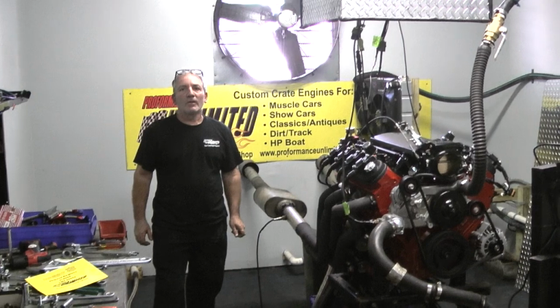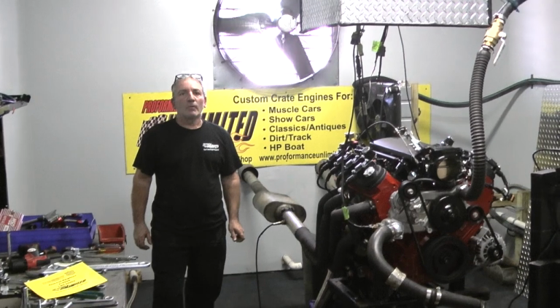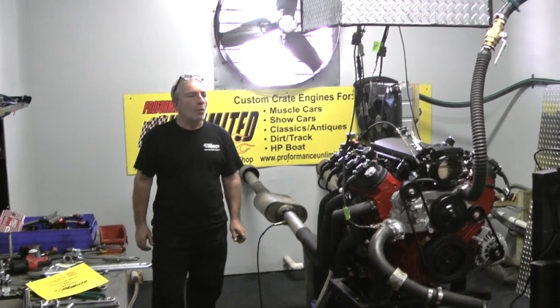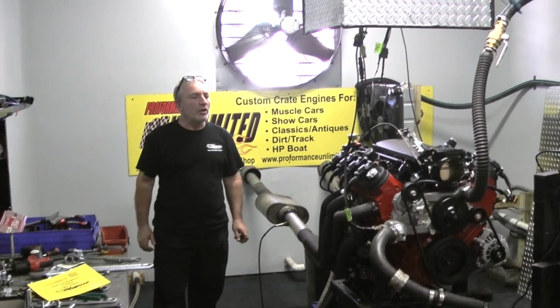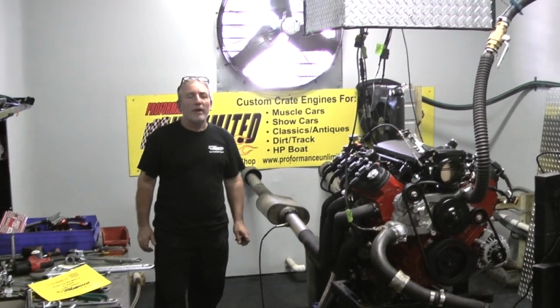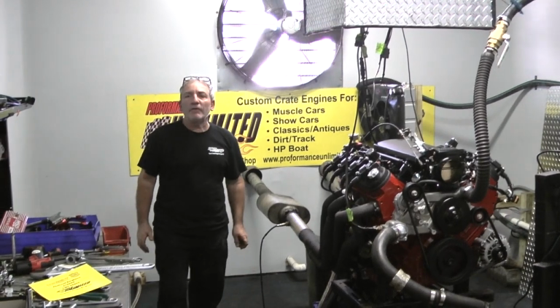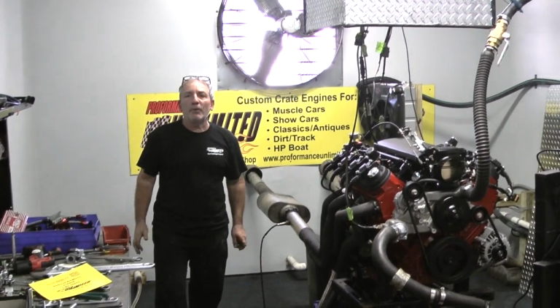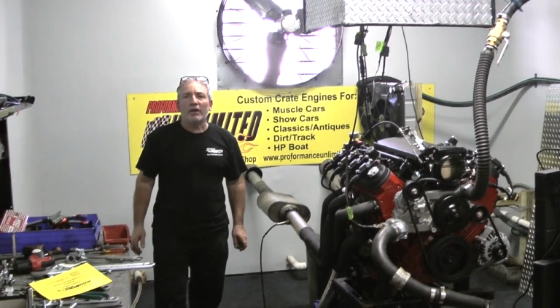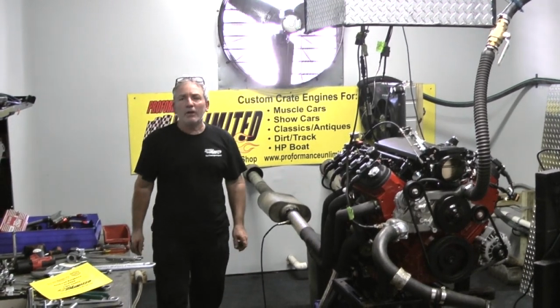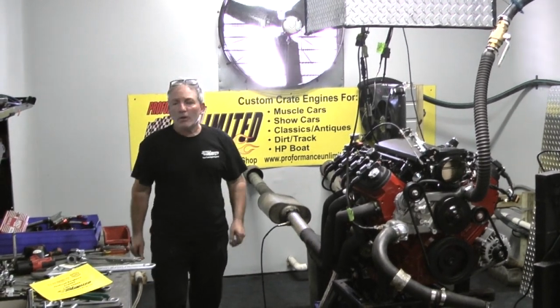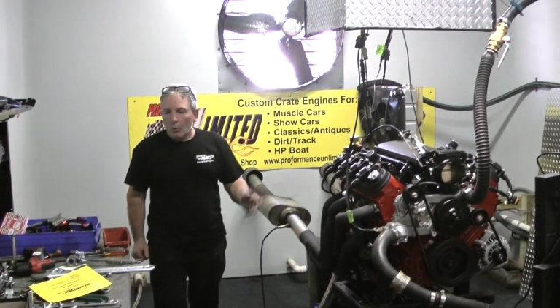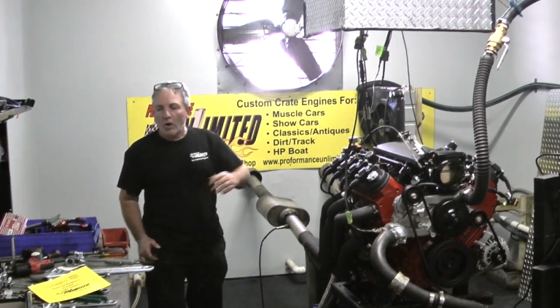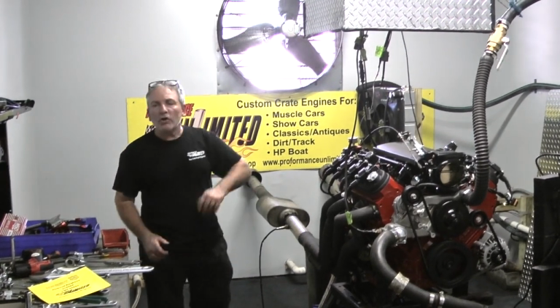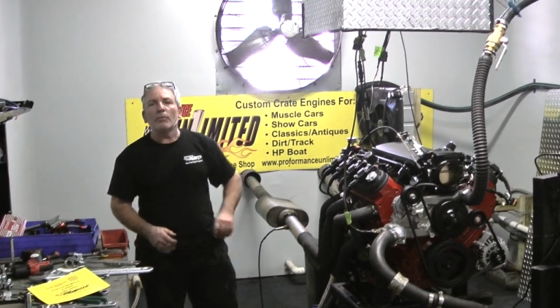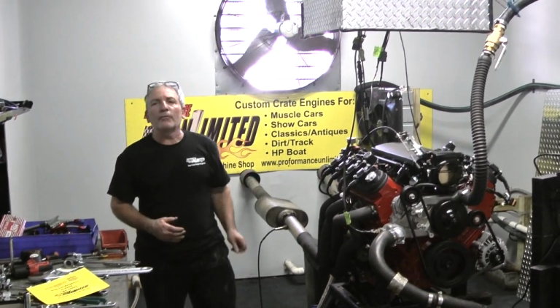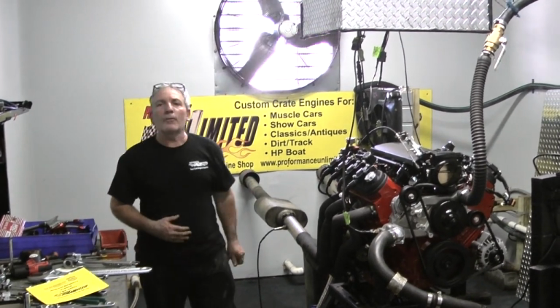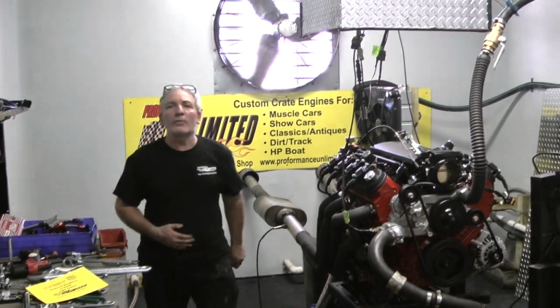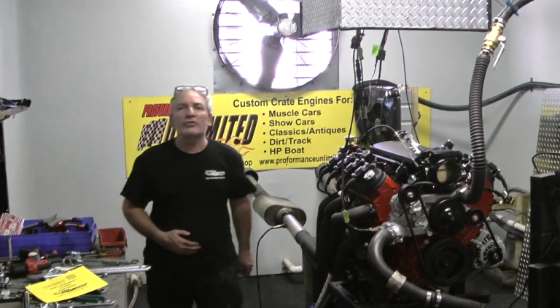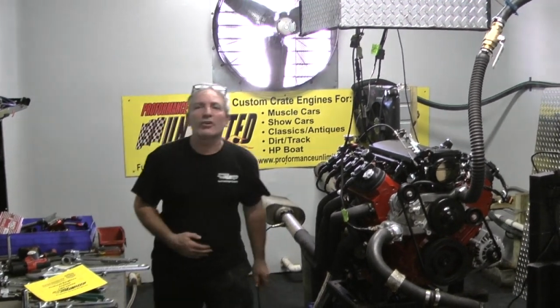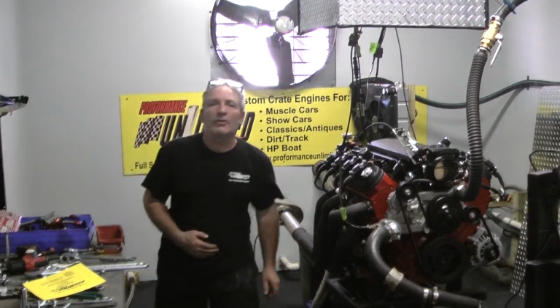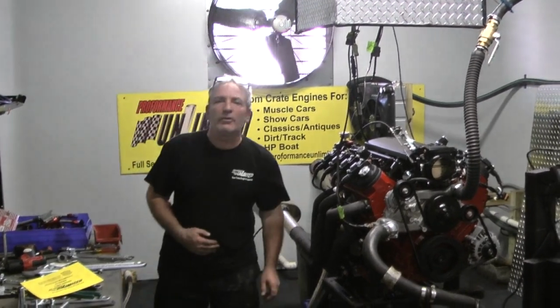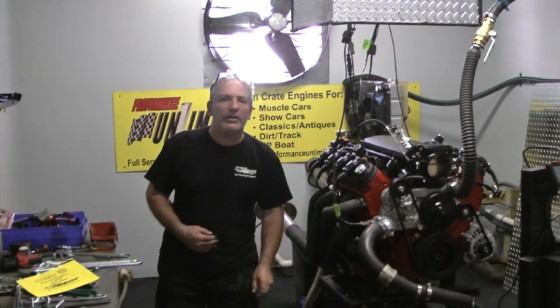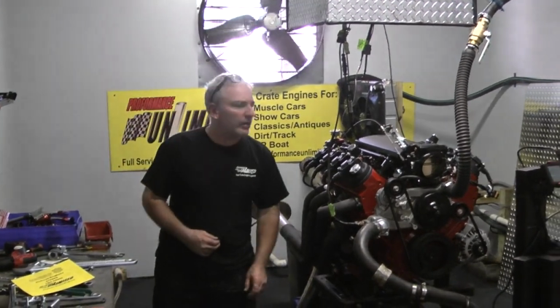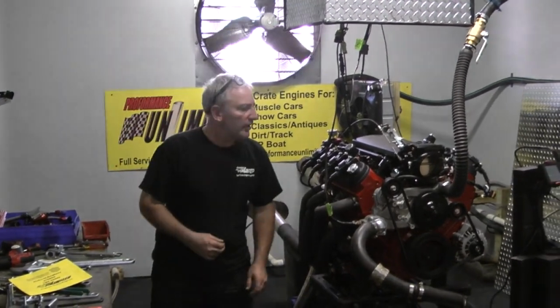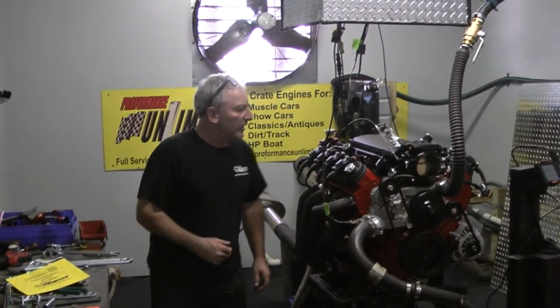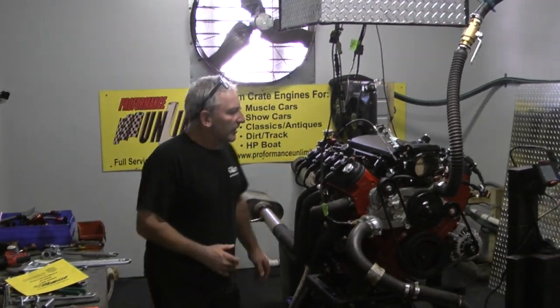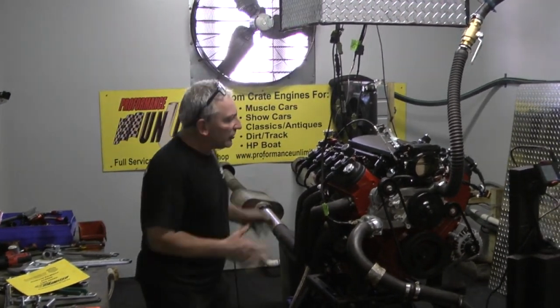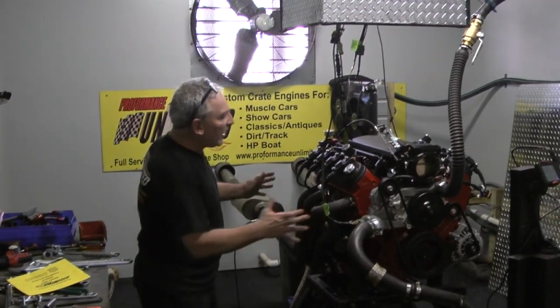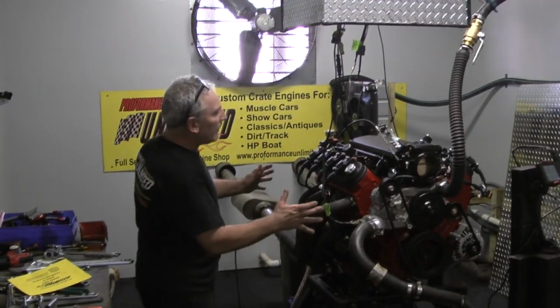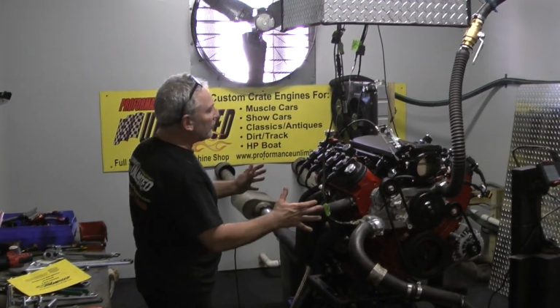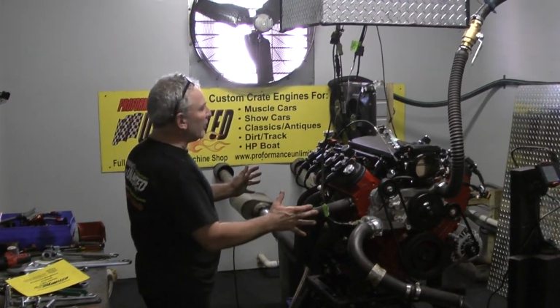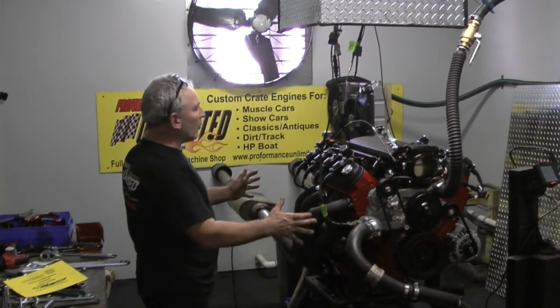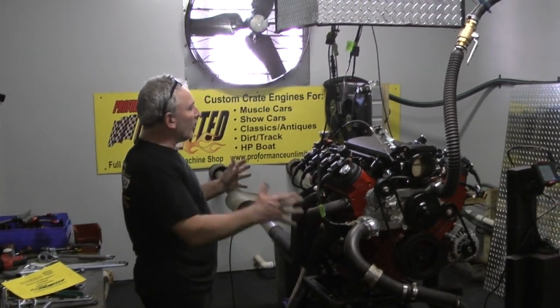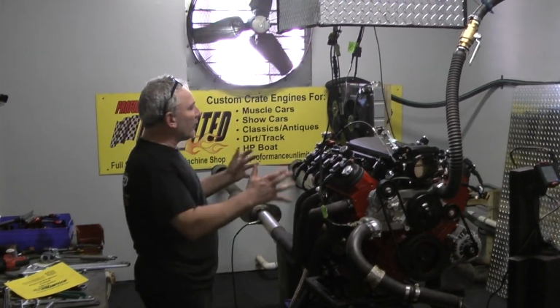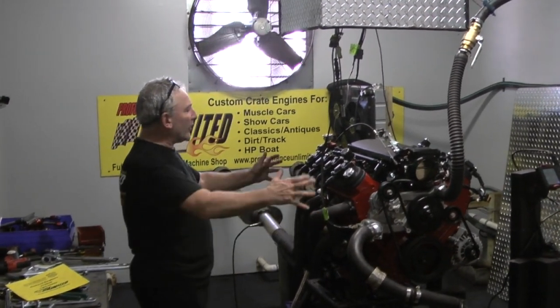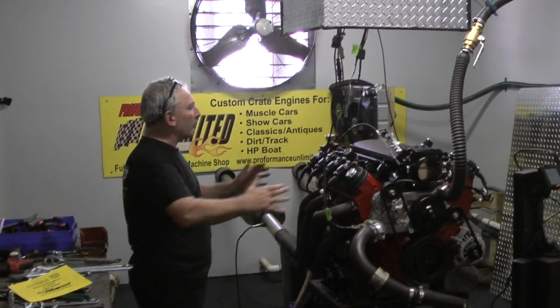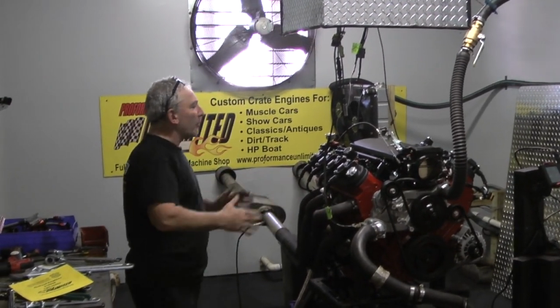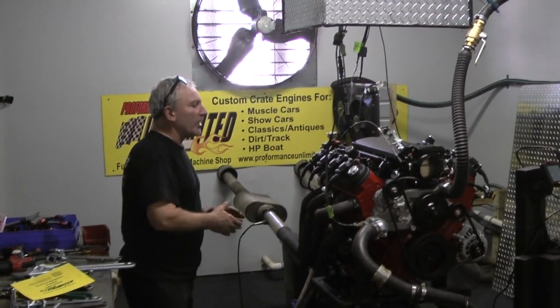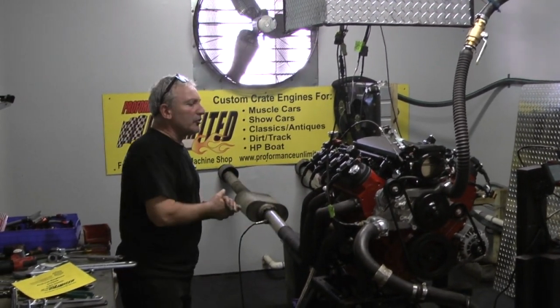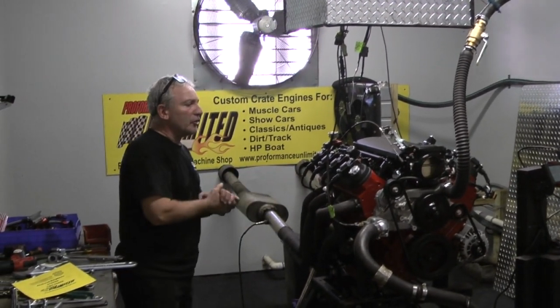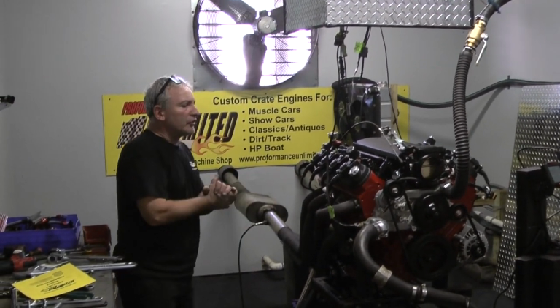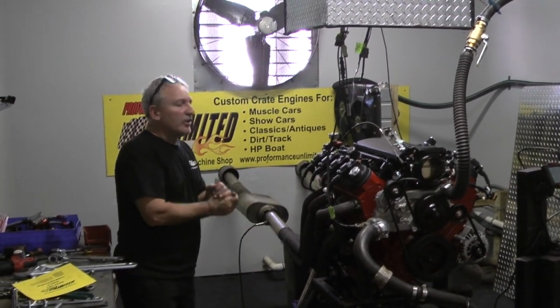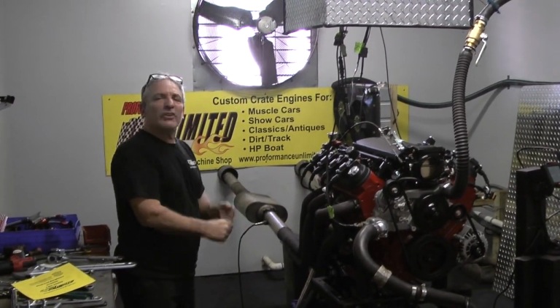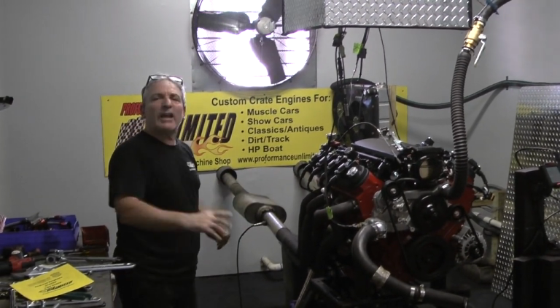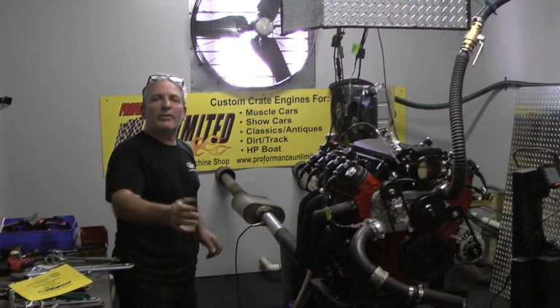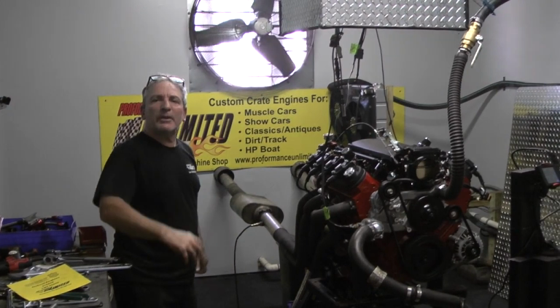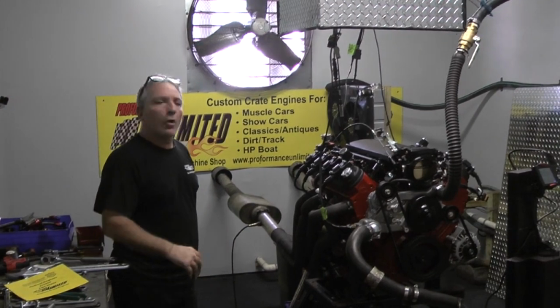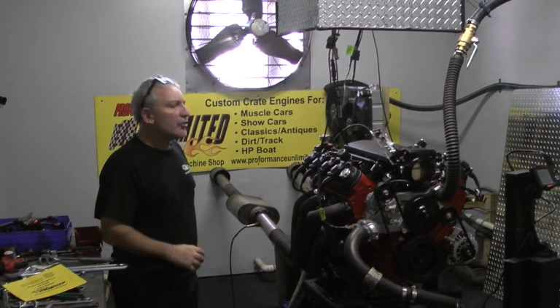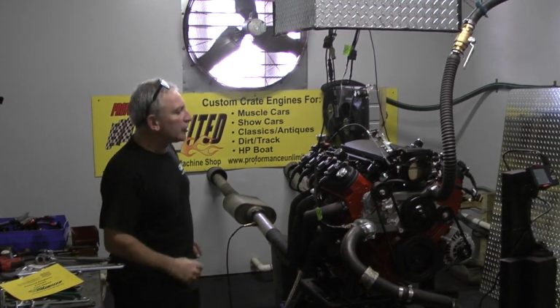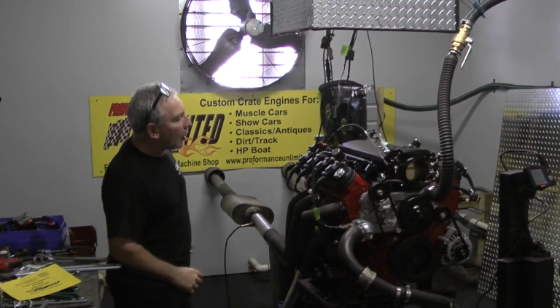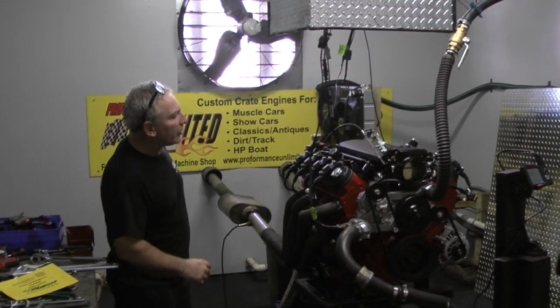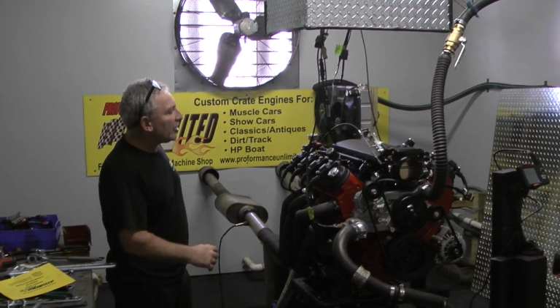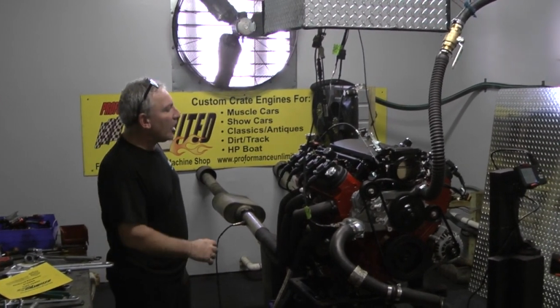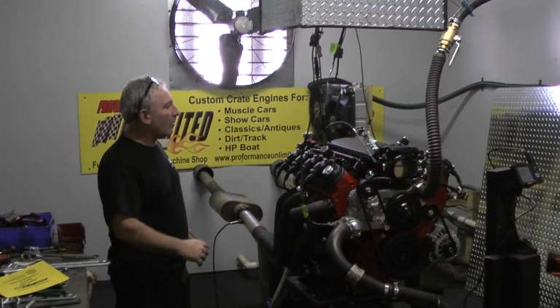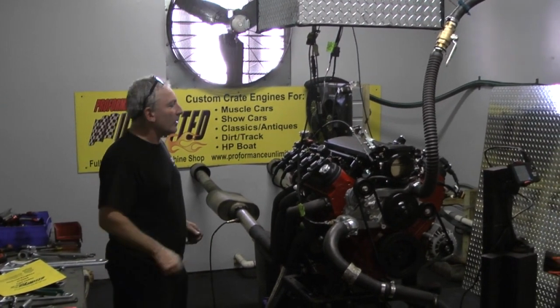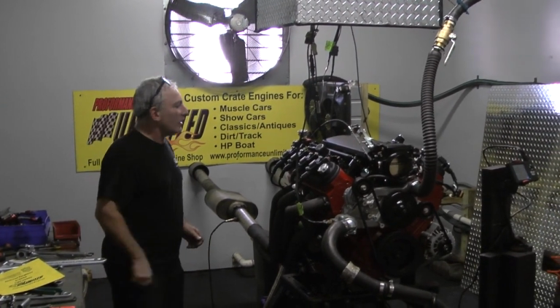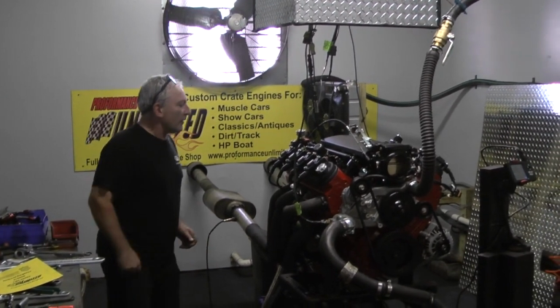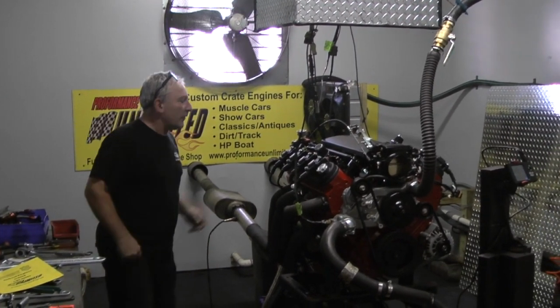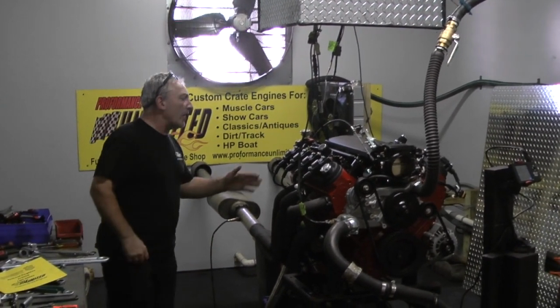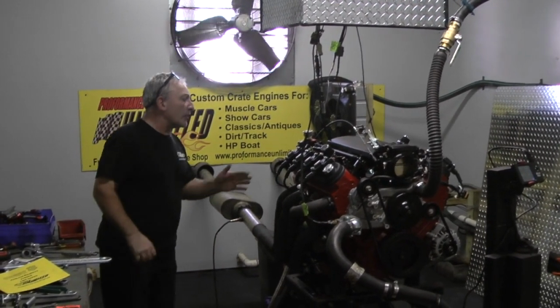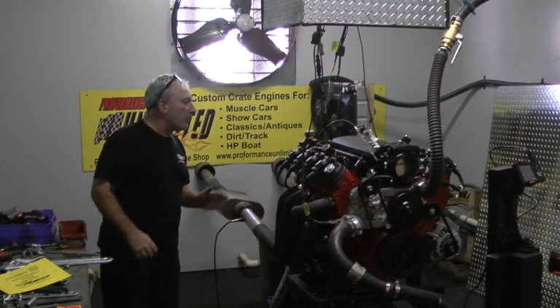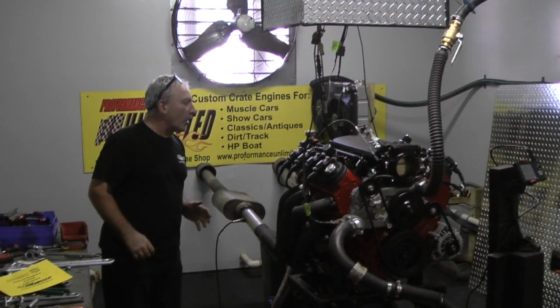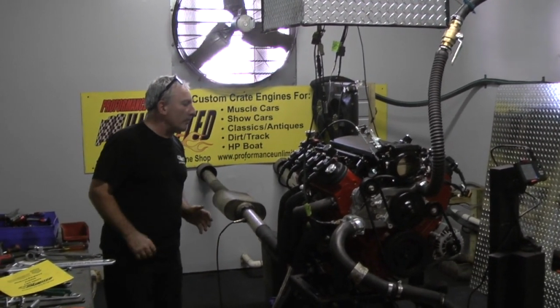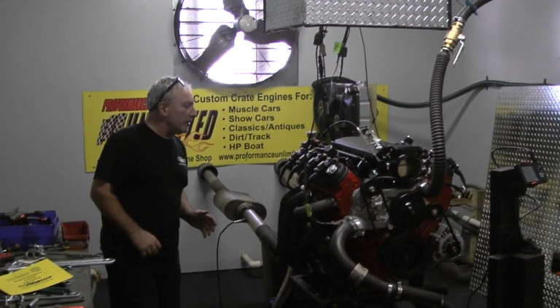Morning everybody. Welcome to Performance Unlimited. This happens to be one of our airboat engines, and it's going to the Tokyo Fire Department.